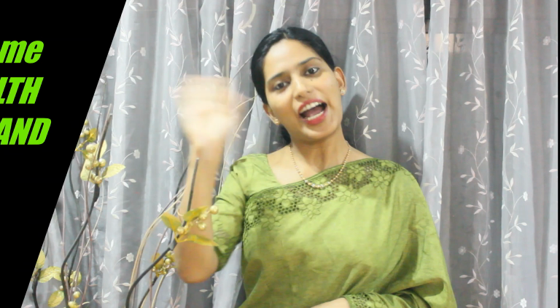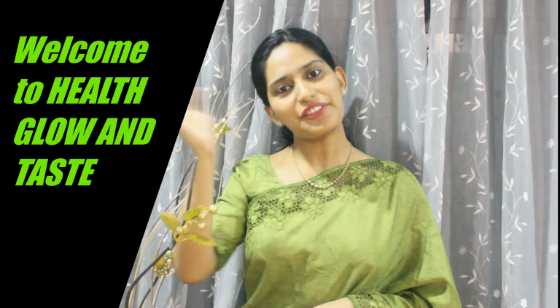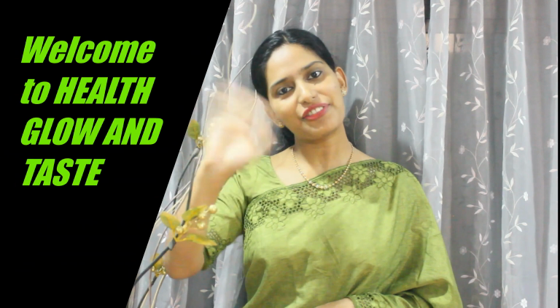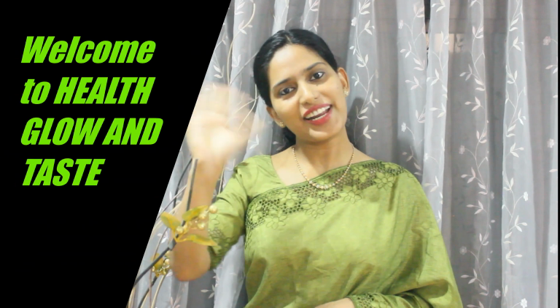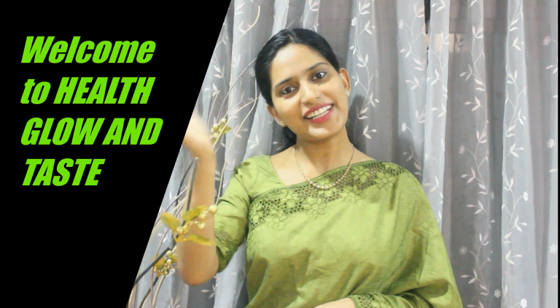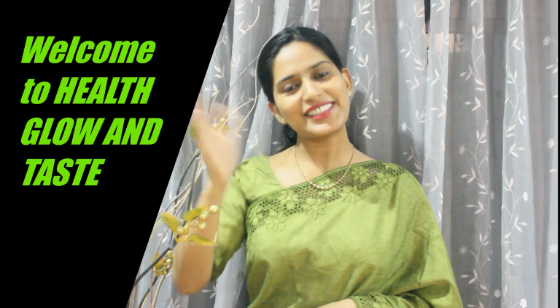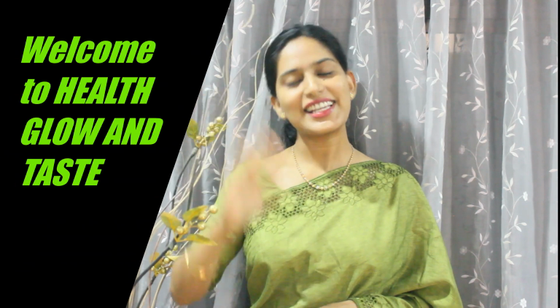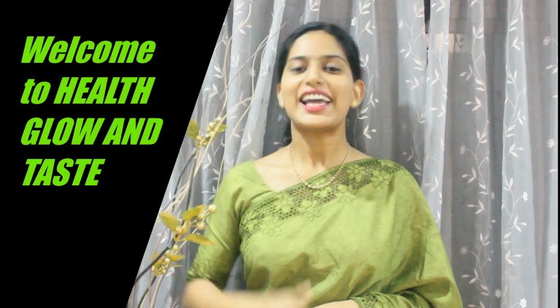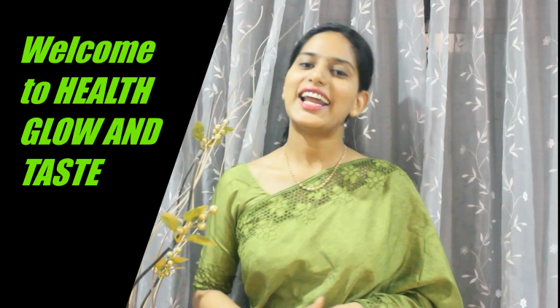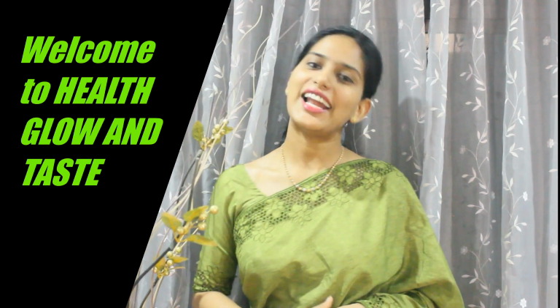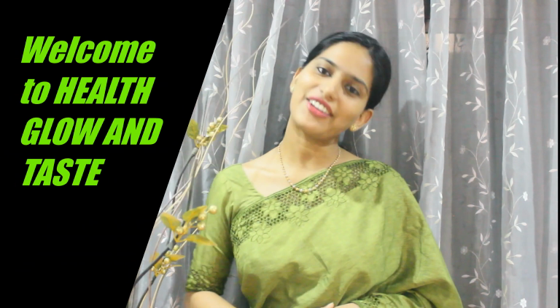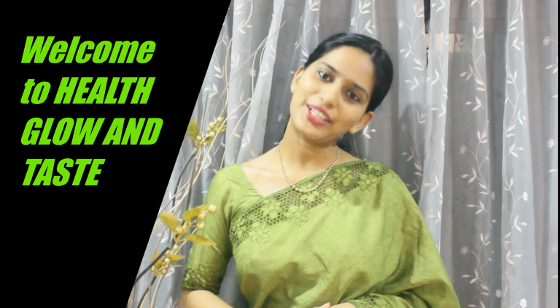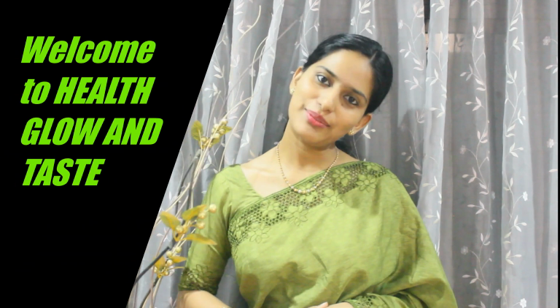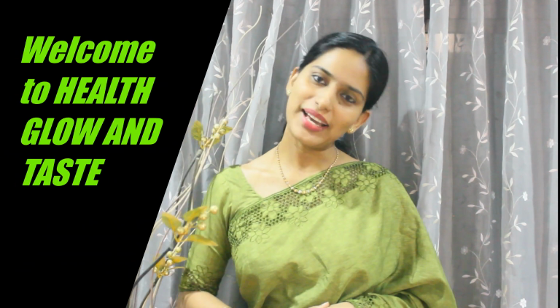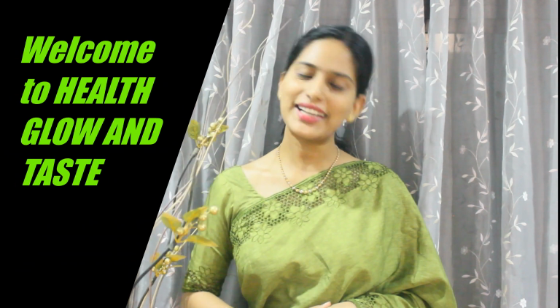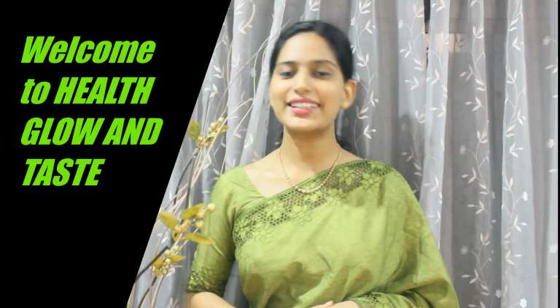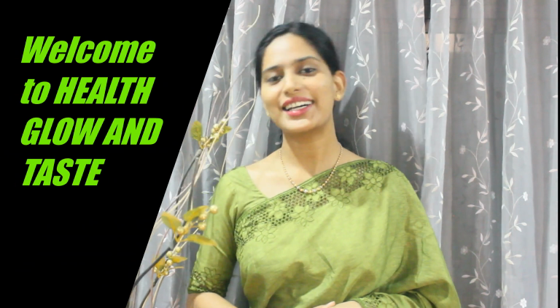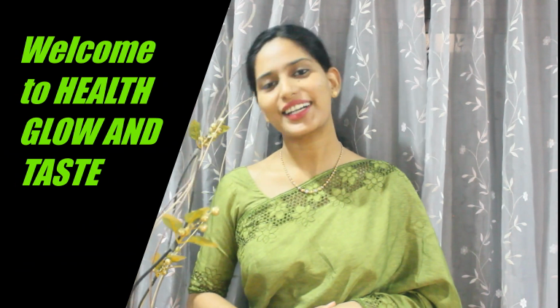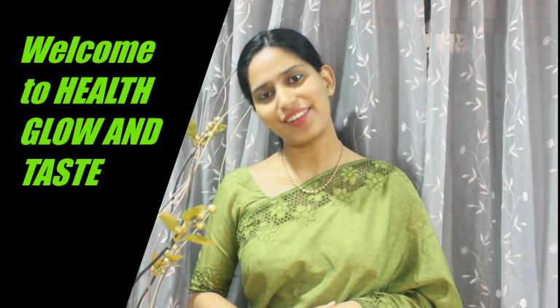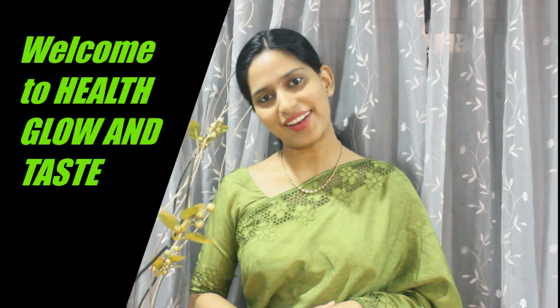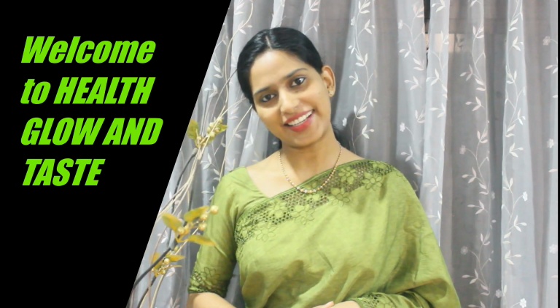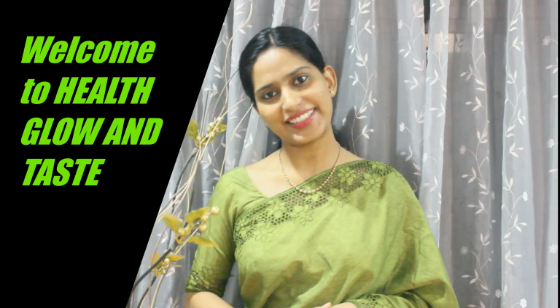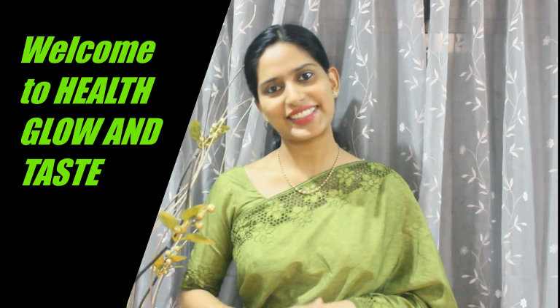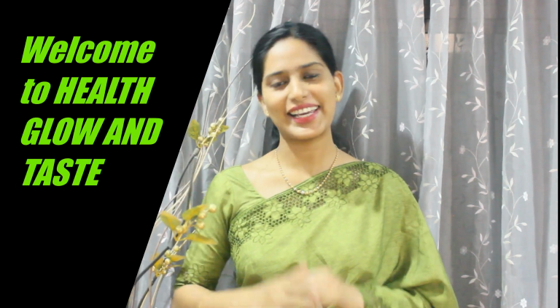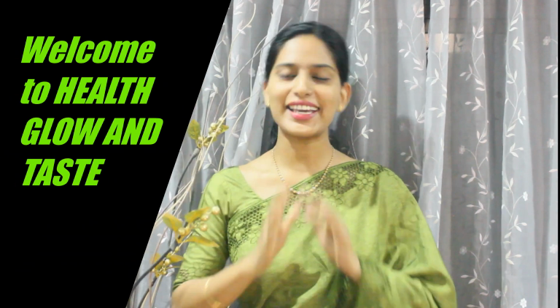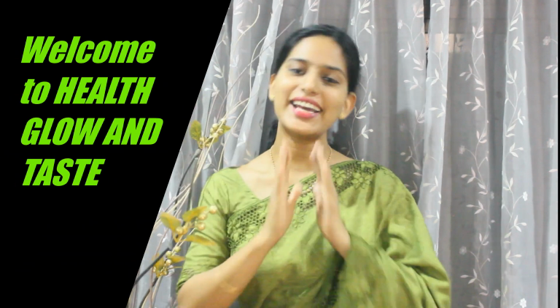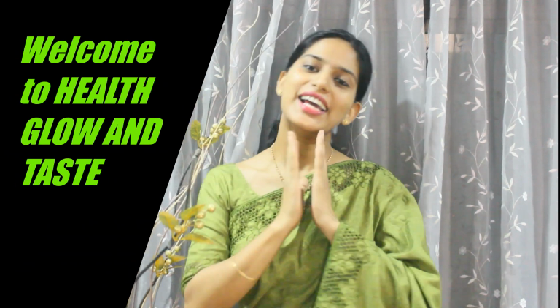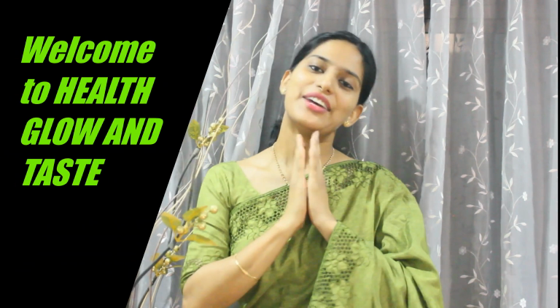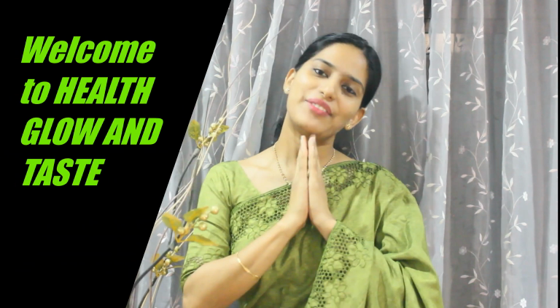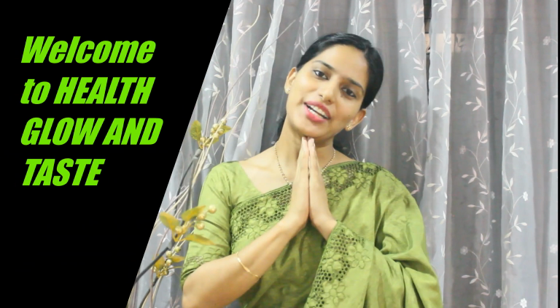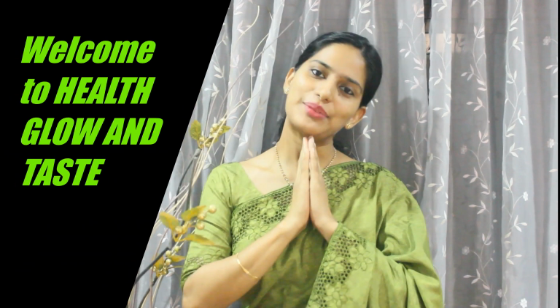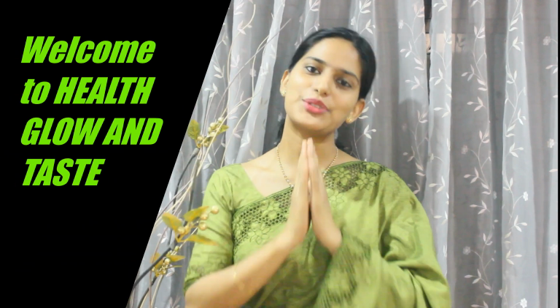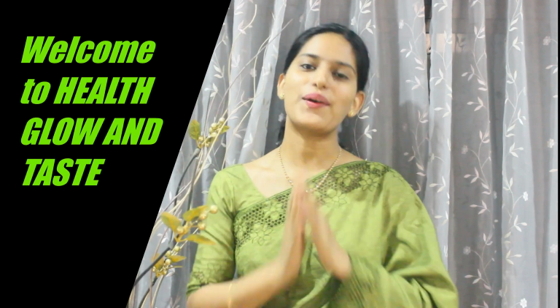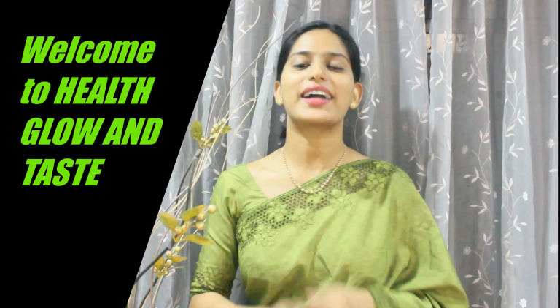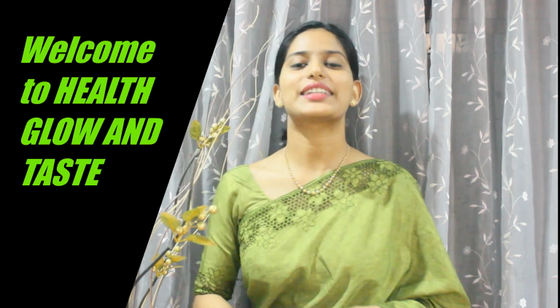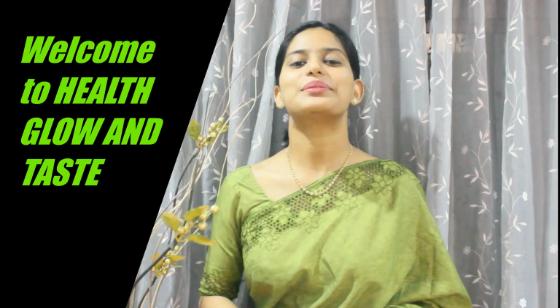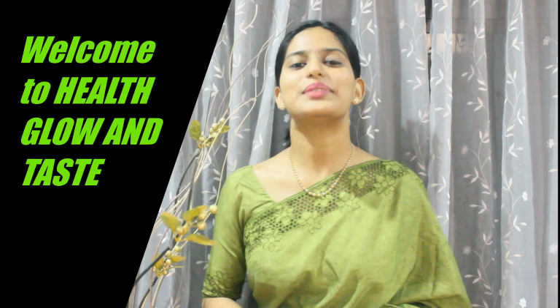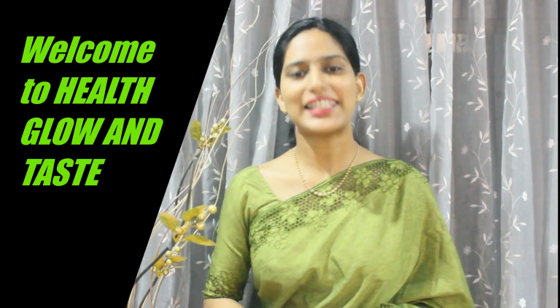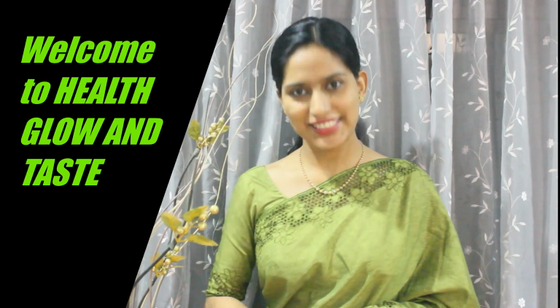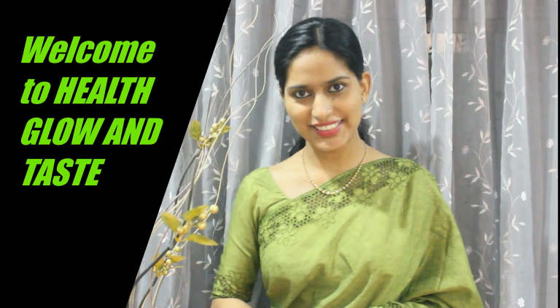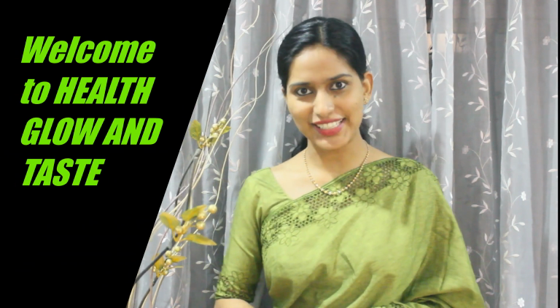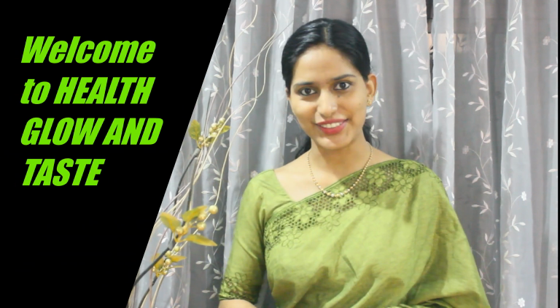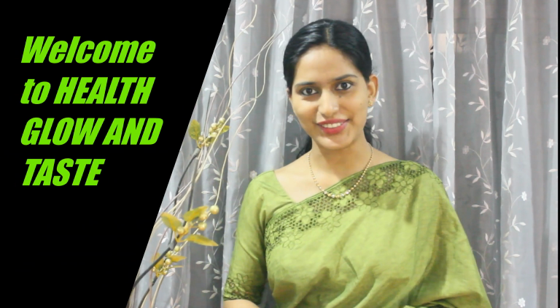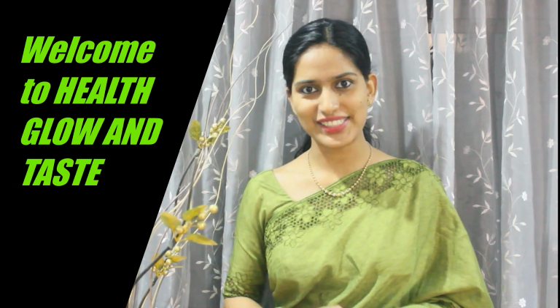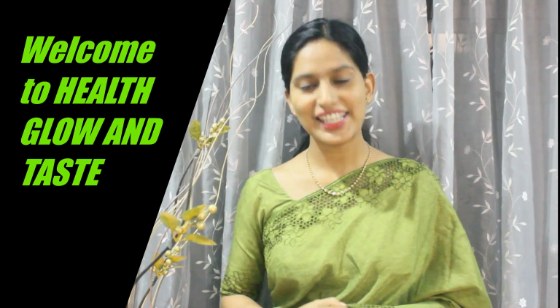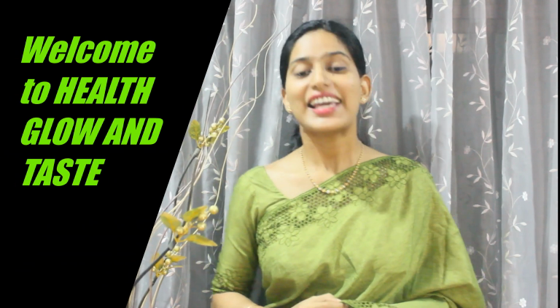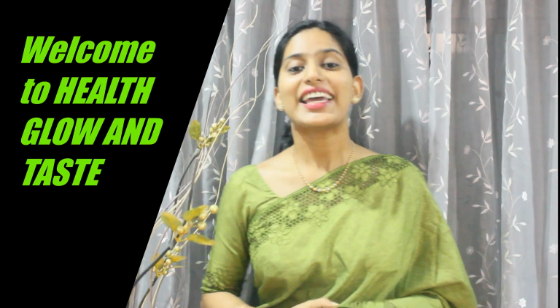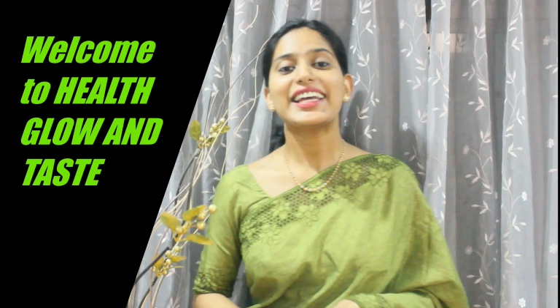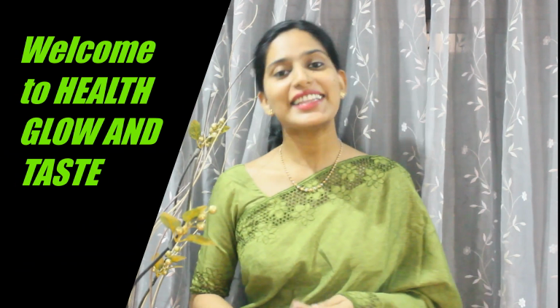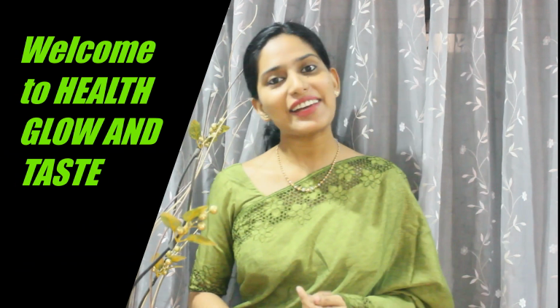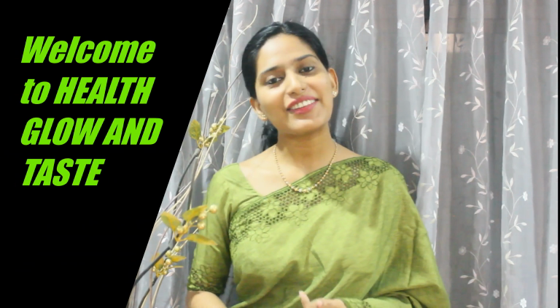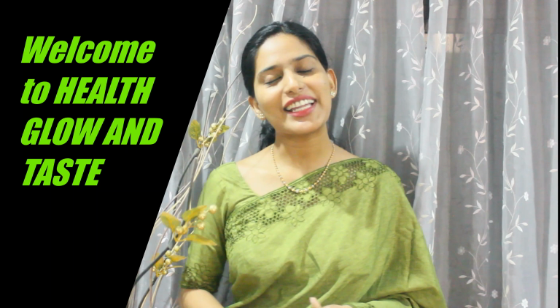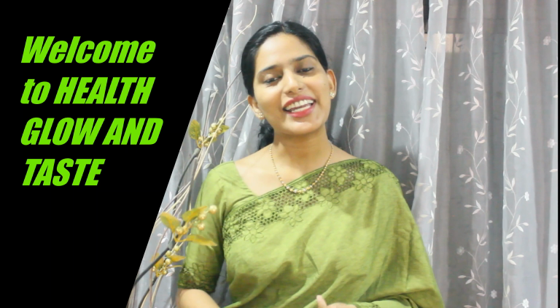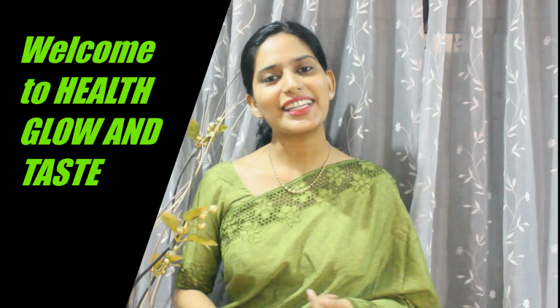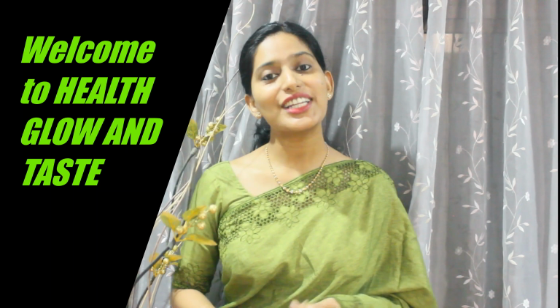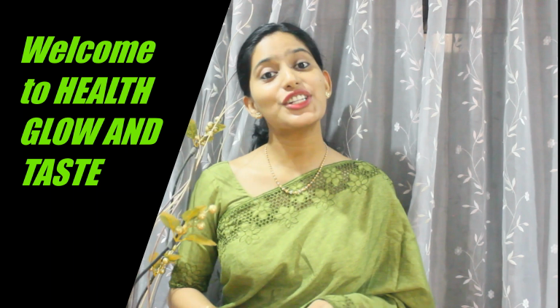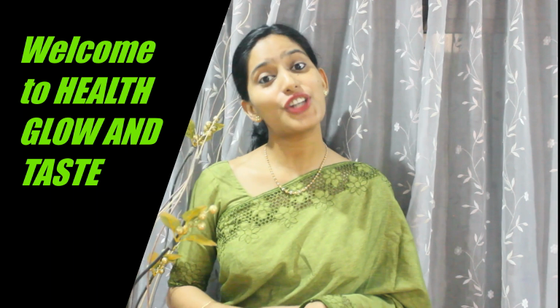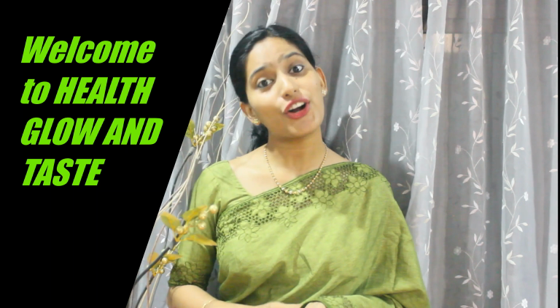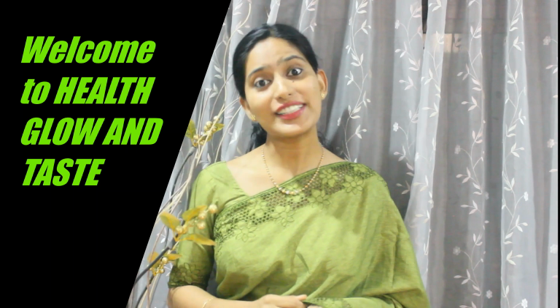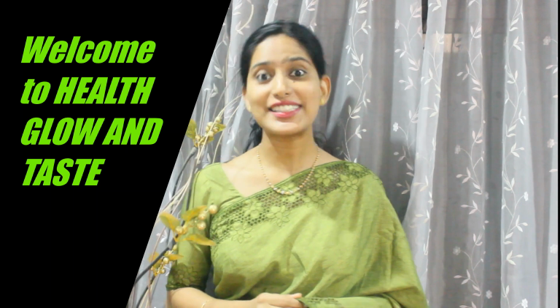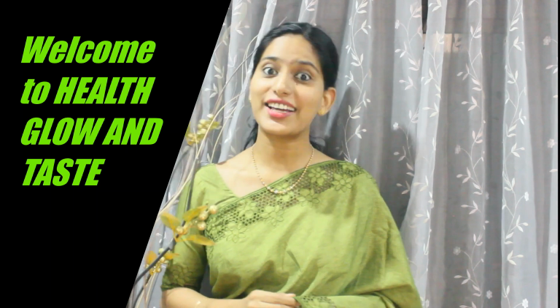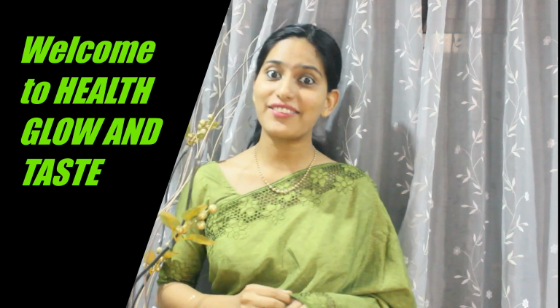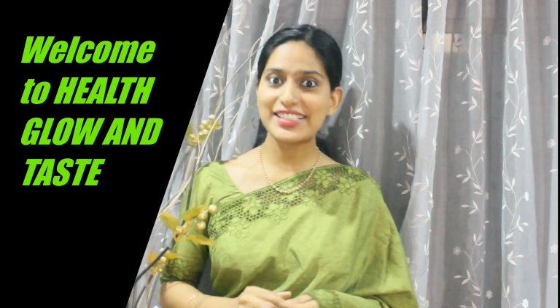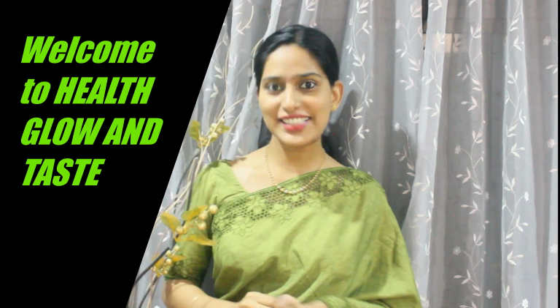Hi friends, welcome to Argym Health. Hello and welcome. I'm Jeeza George. Now I'm going to talk about short cervix.